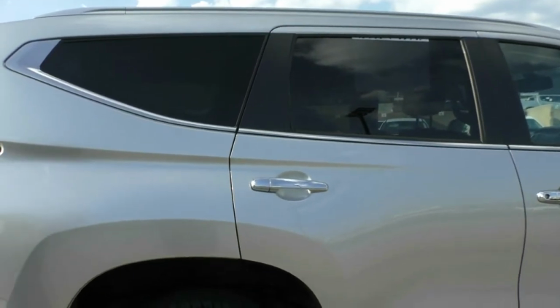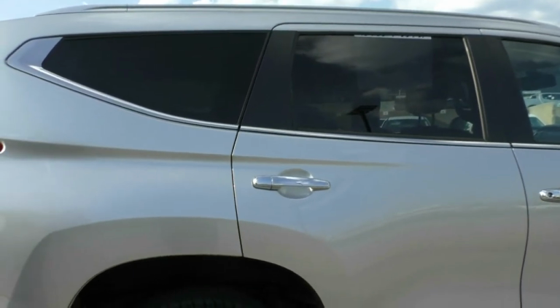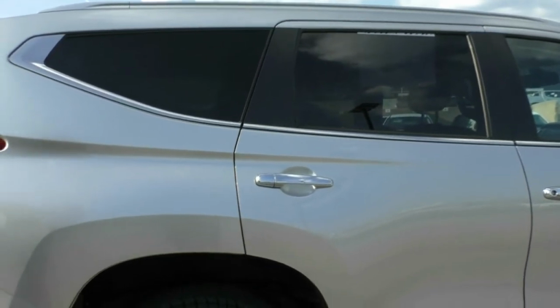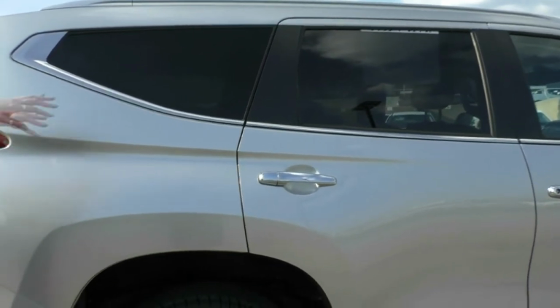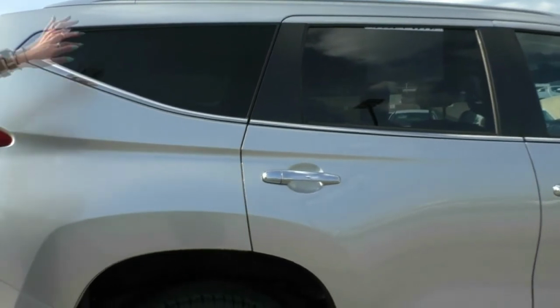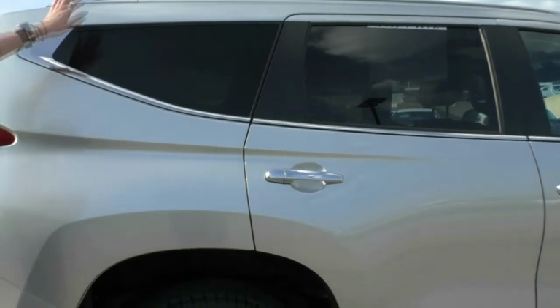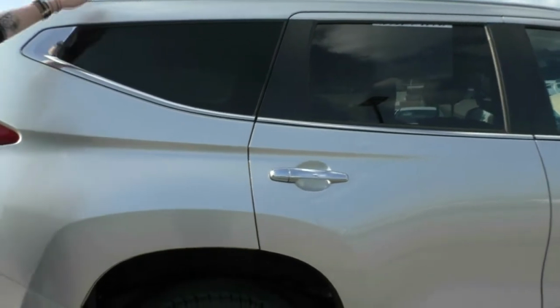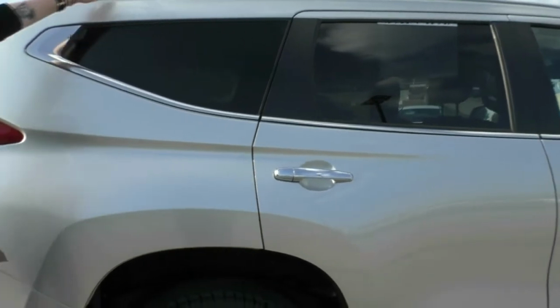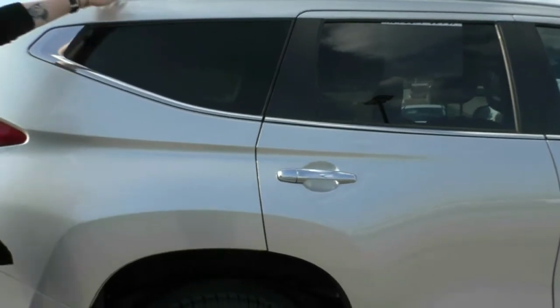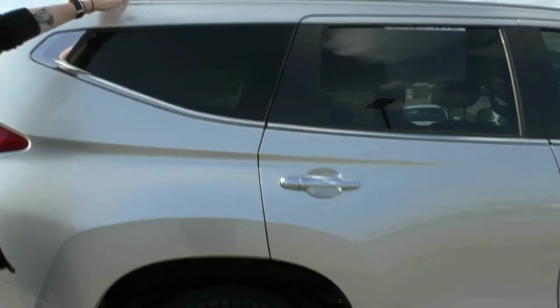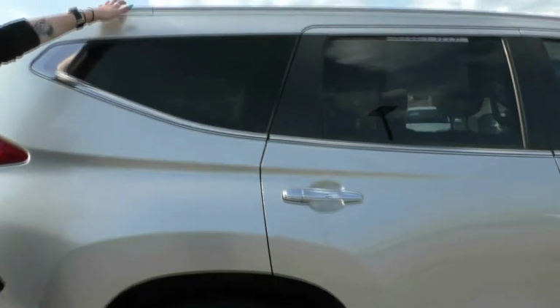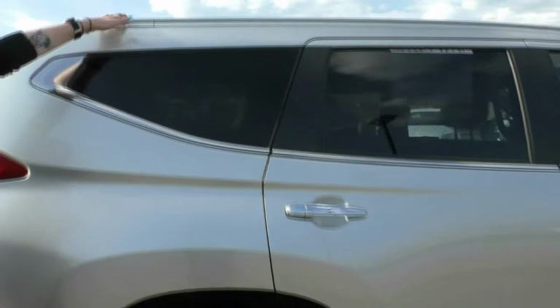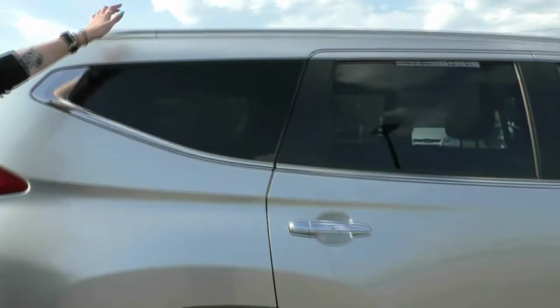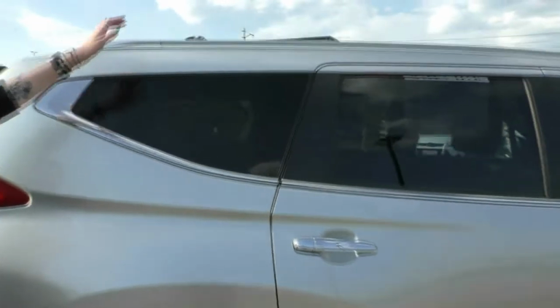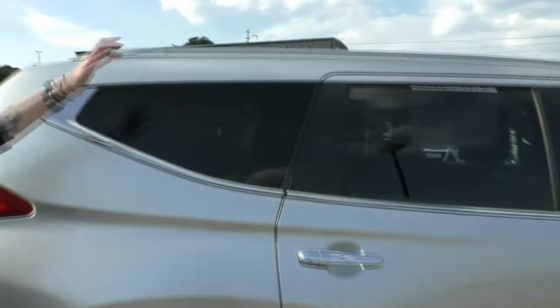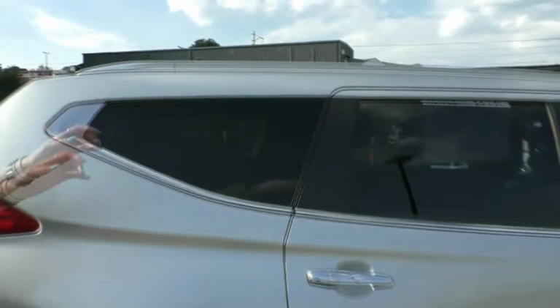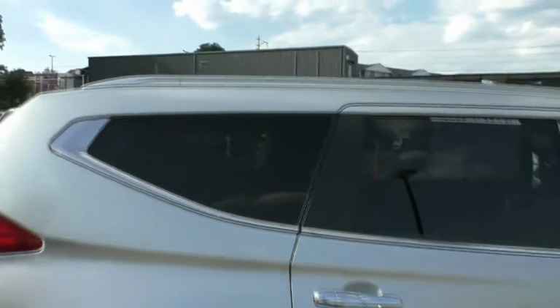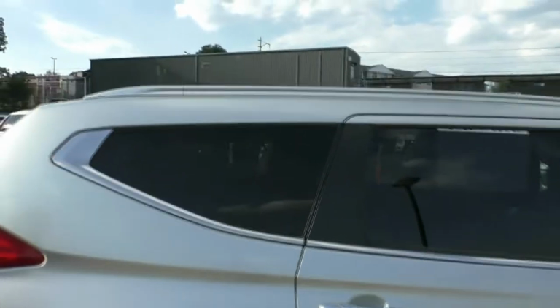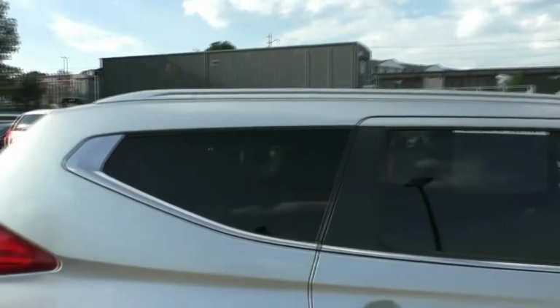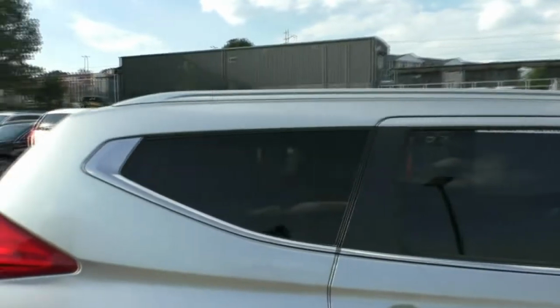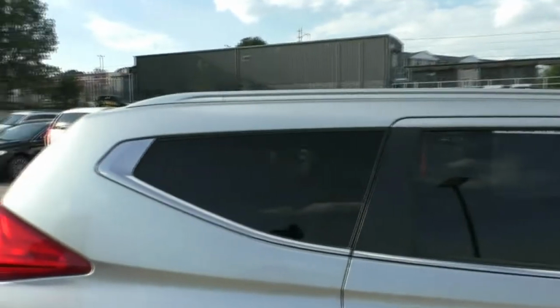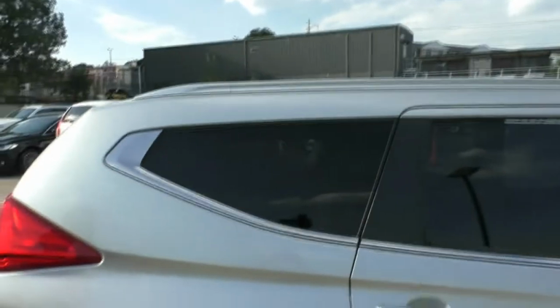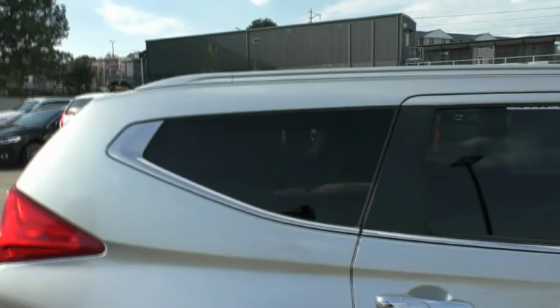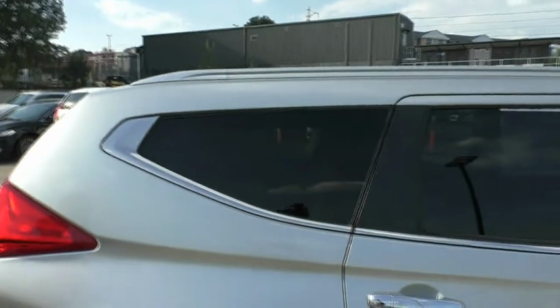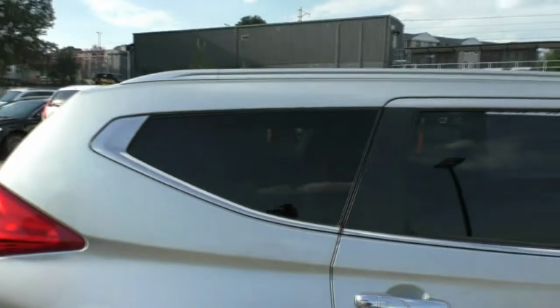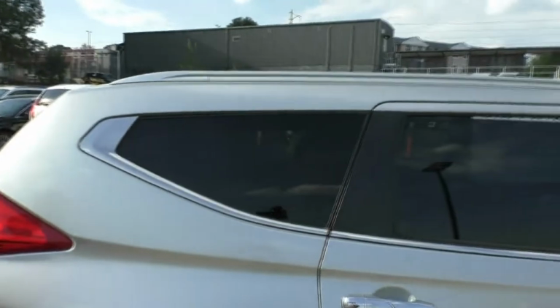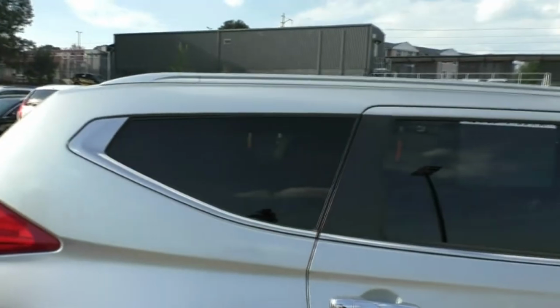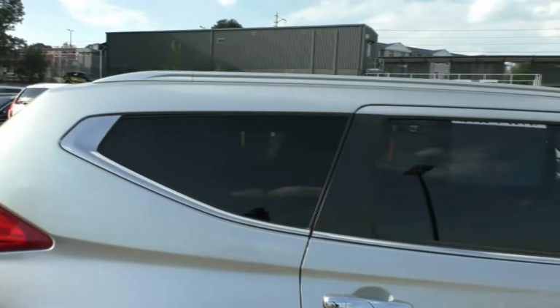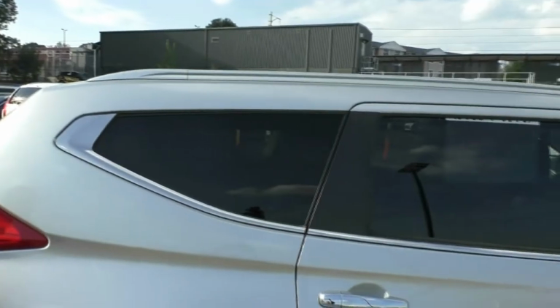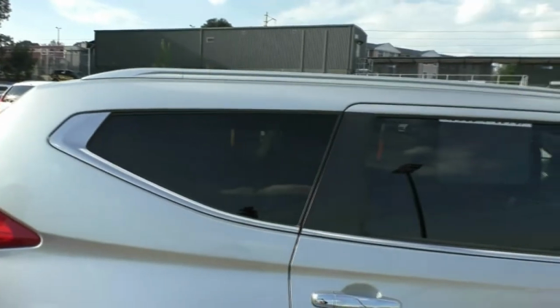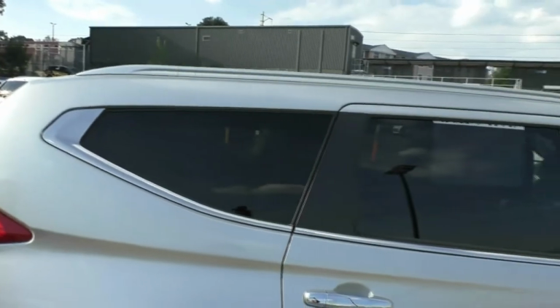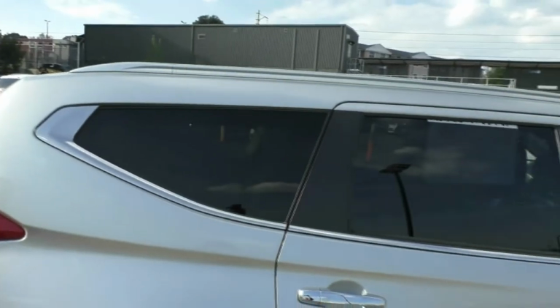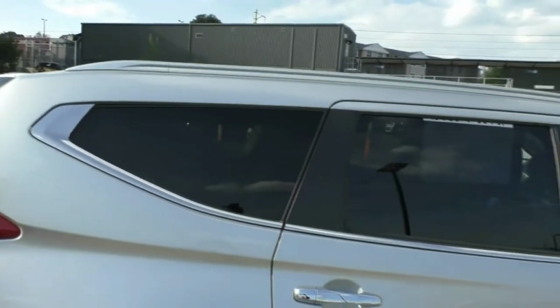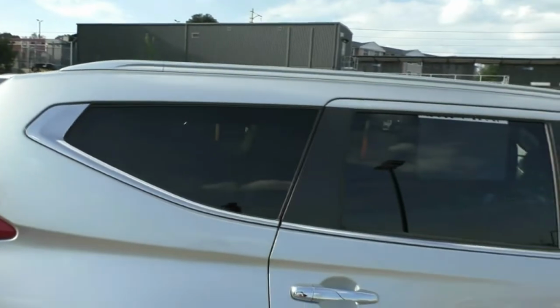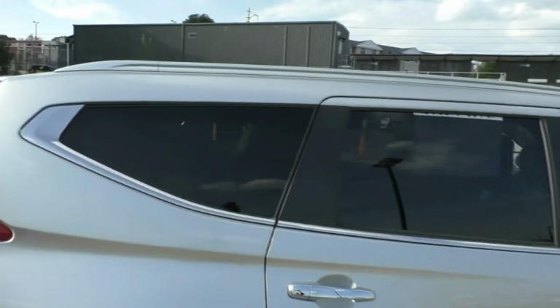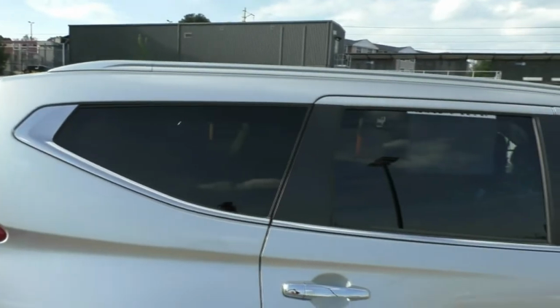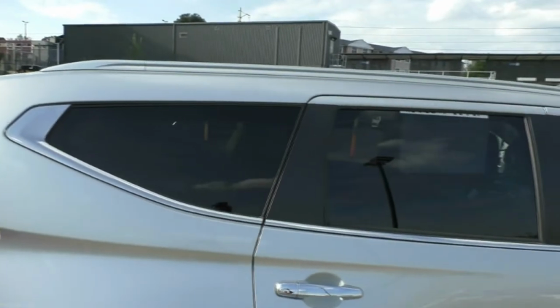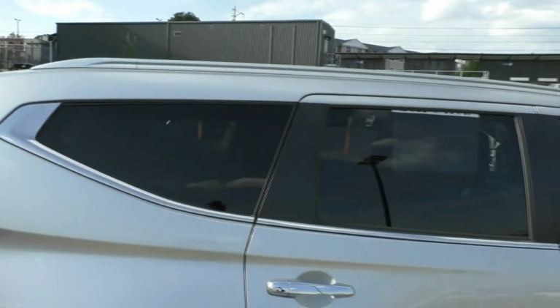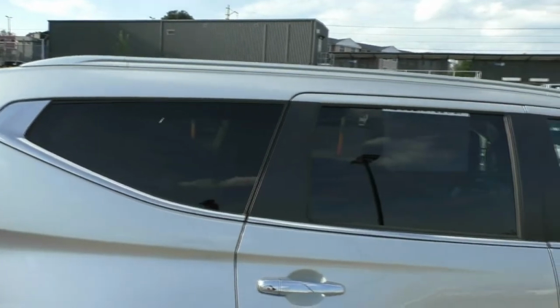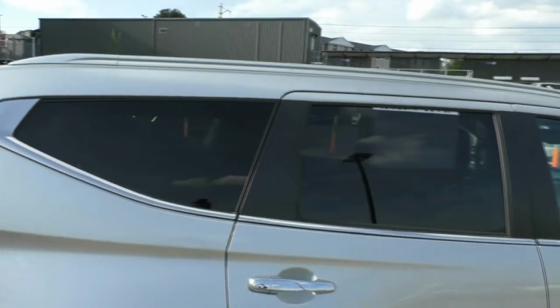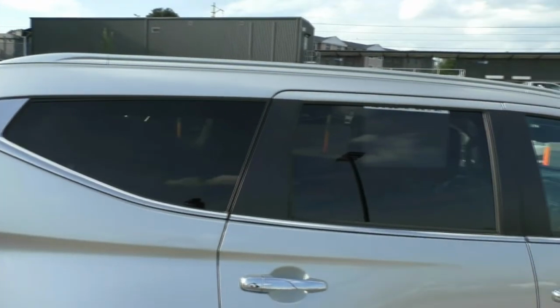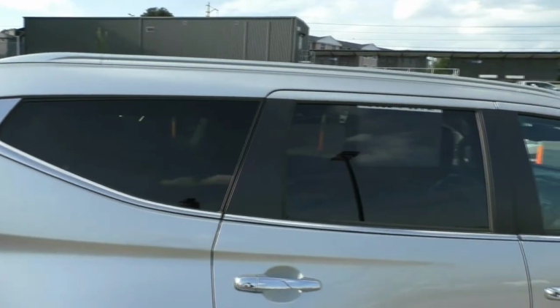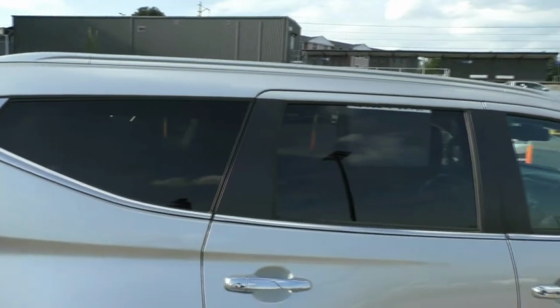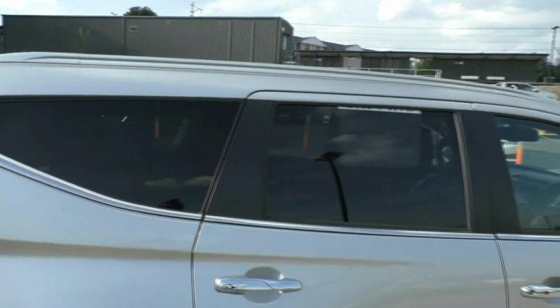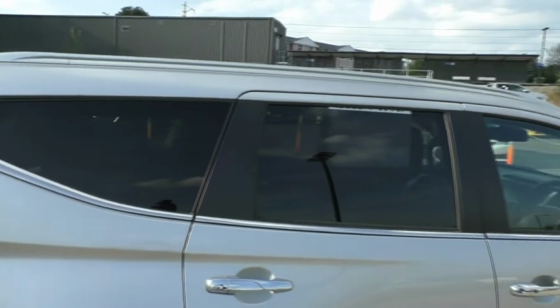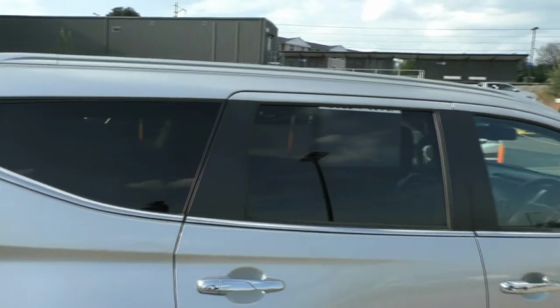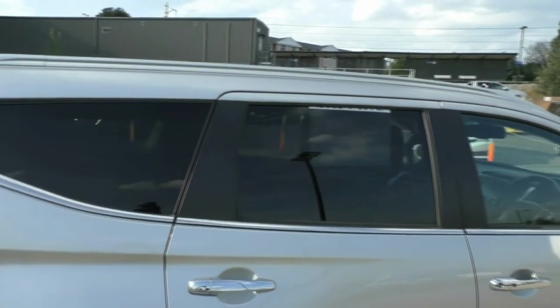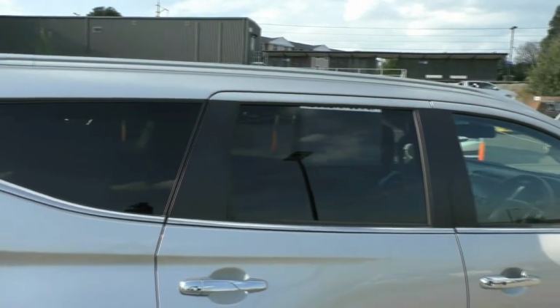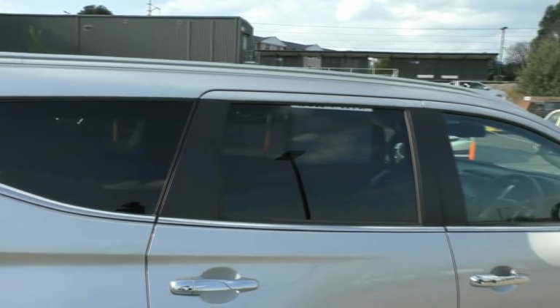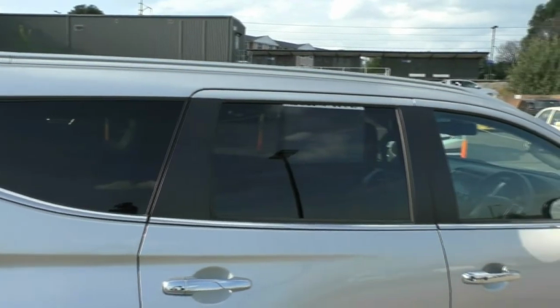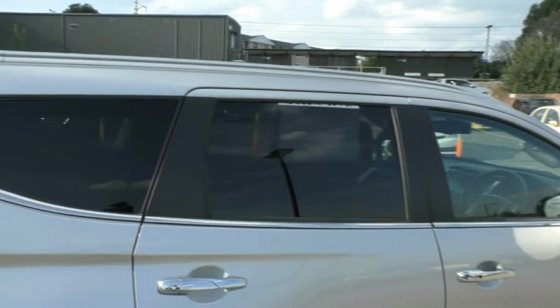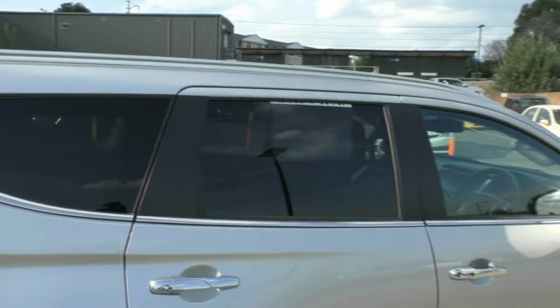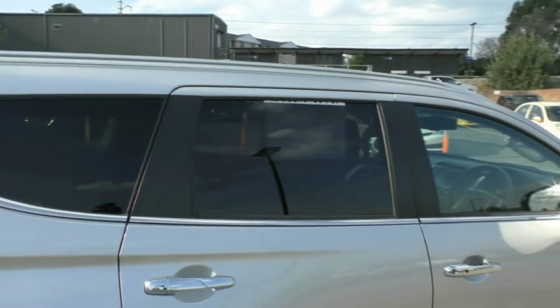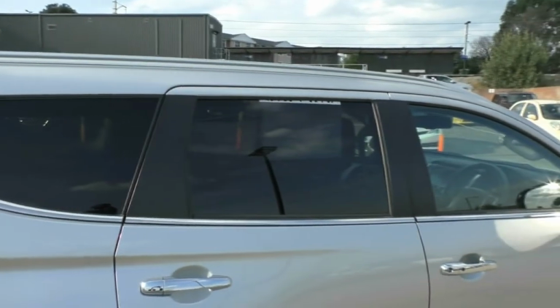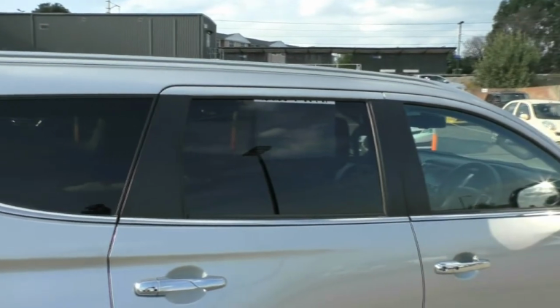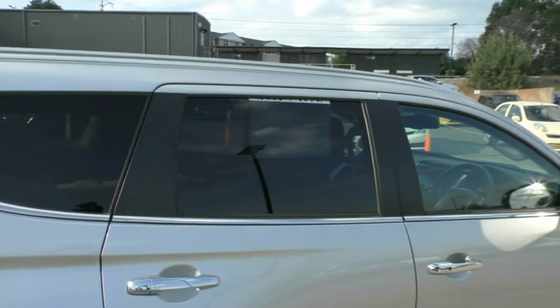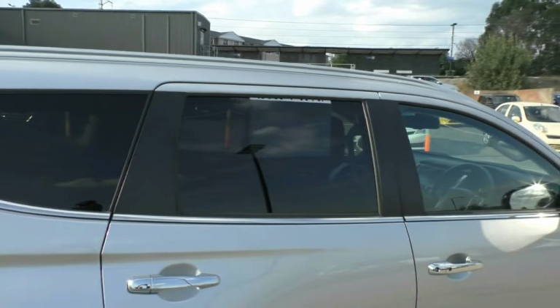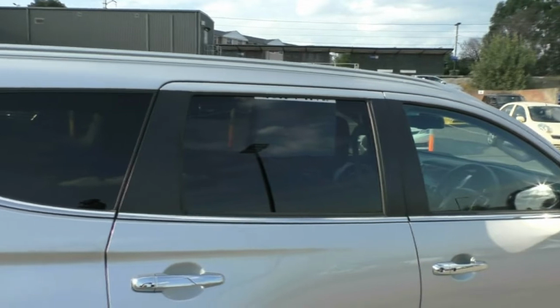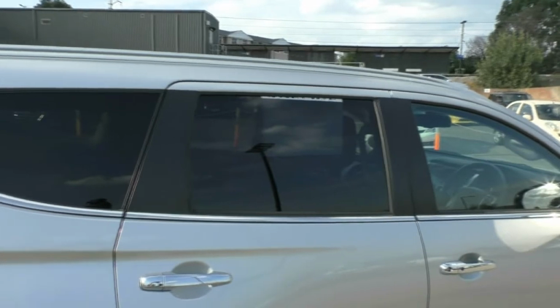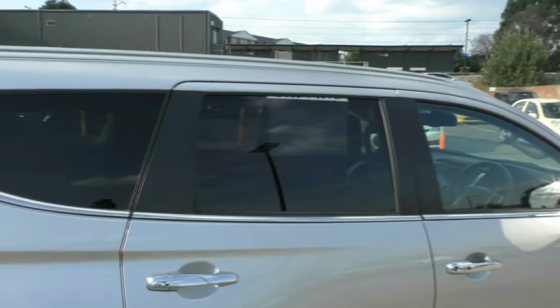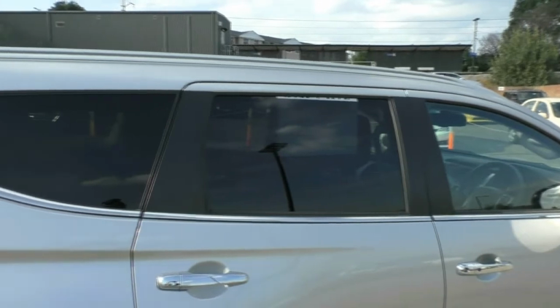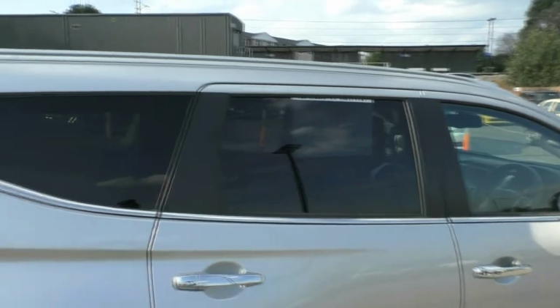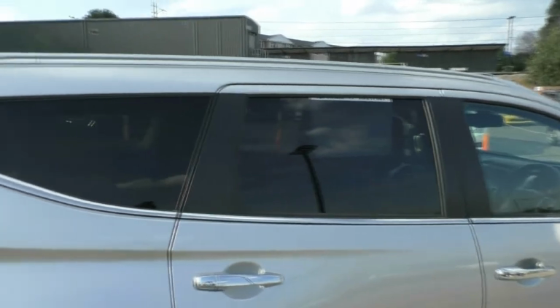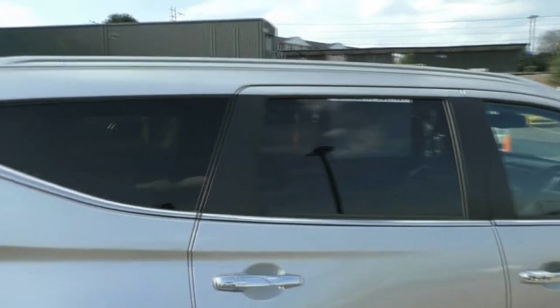You do have the roof rails as well, and if you did want to add on some roof racks that is definitely something we can help organise for you at an additional cost.